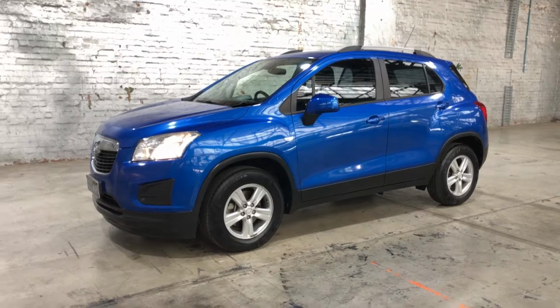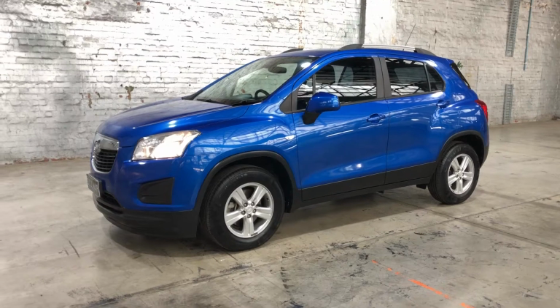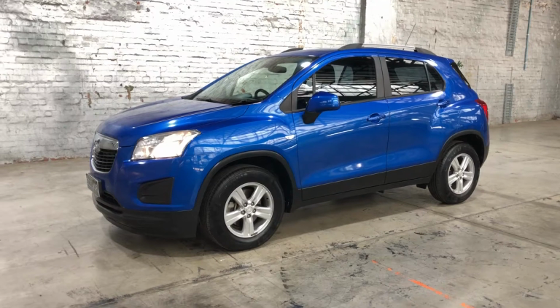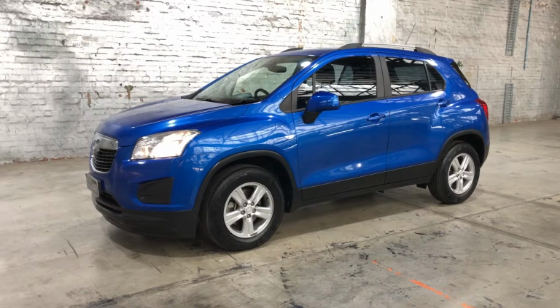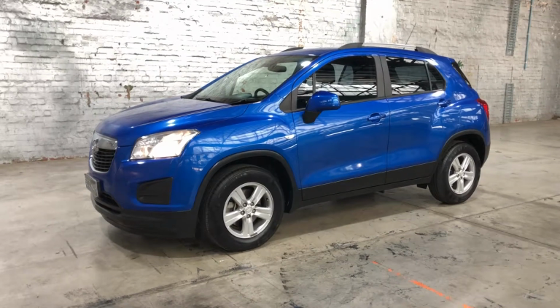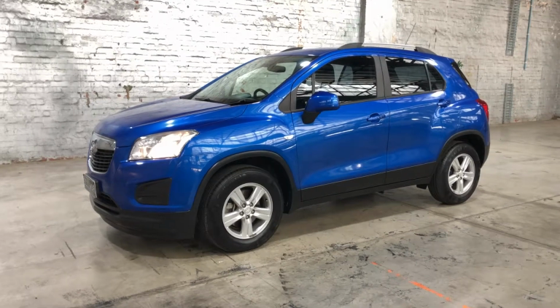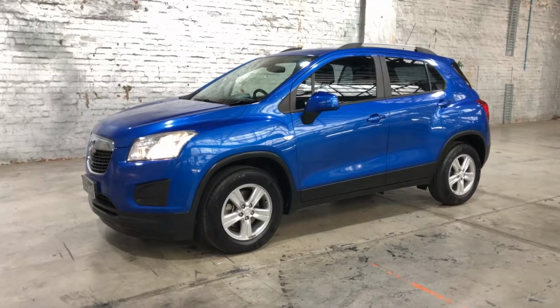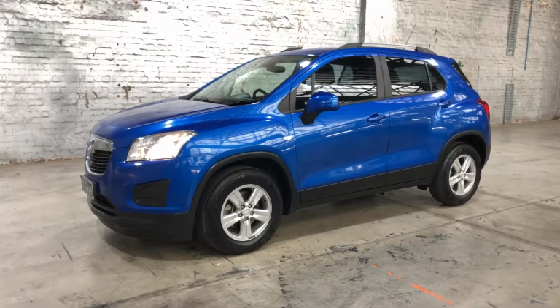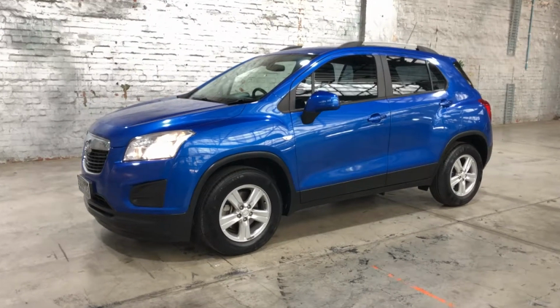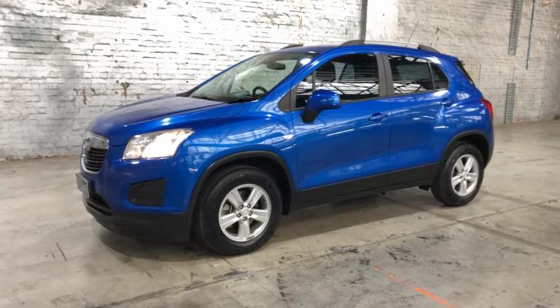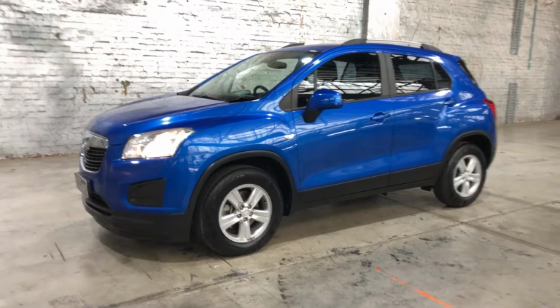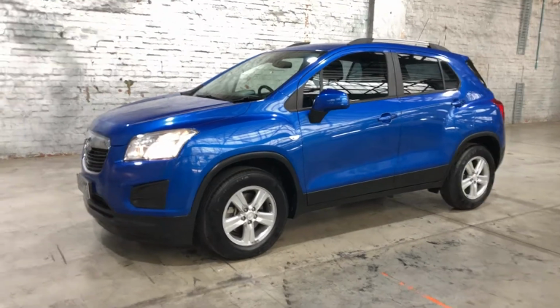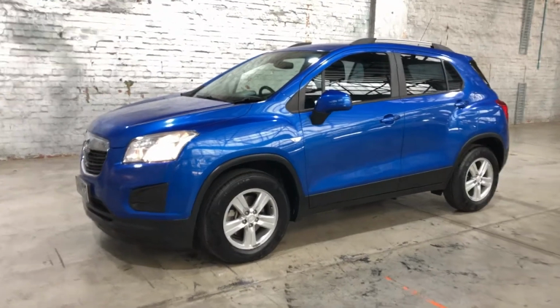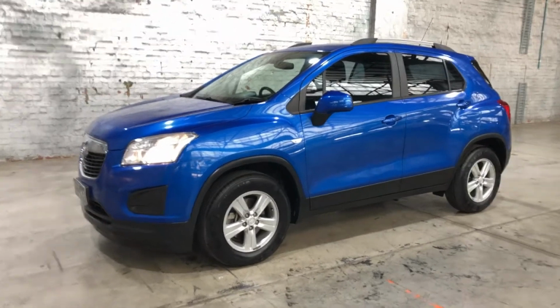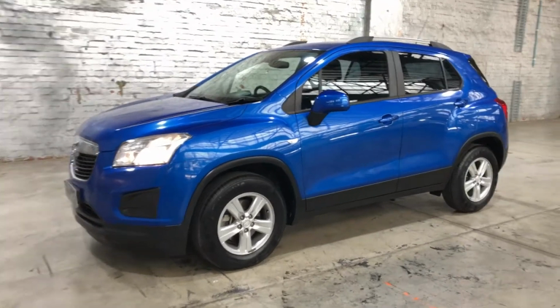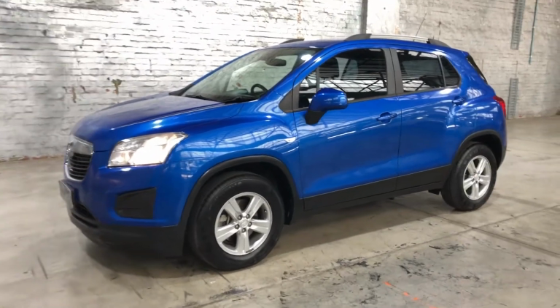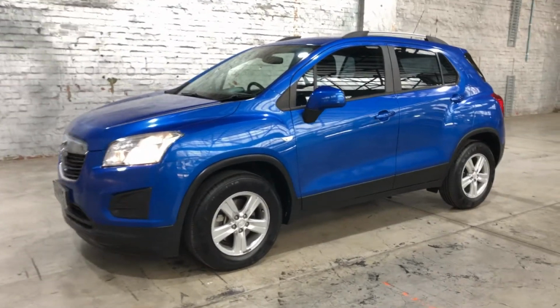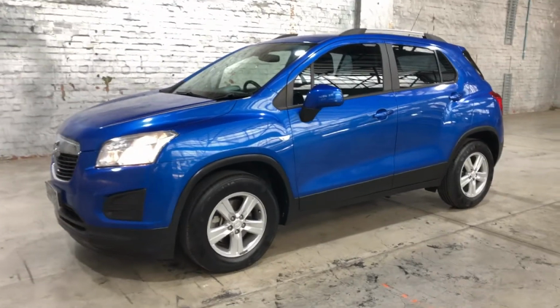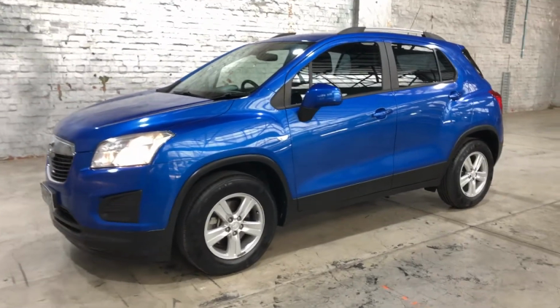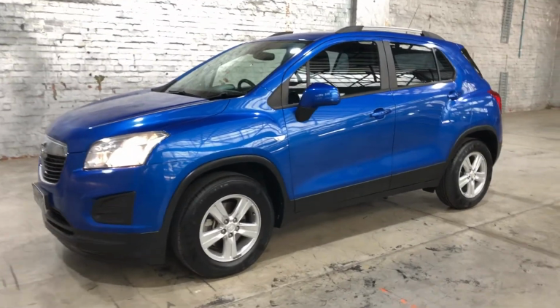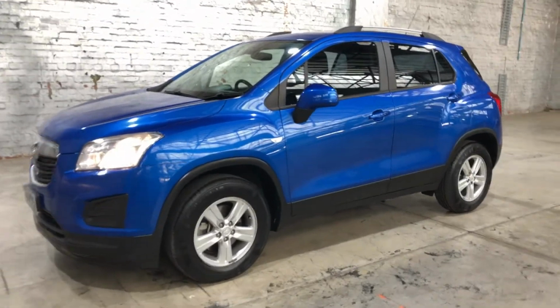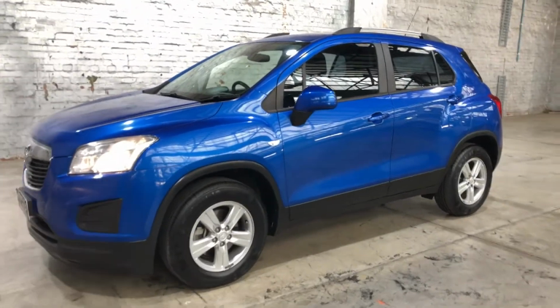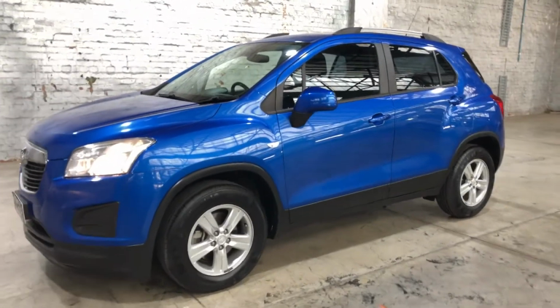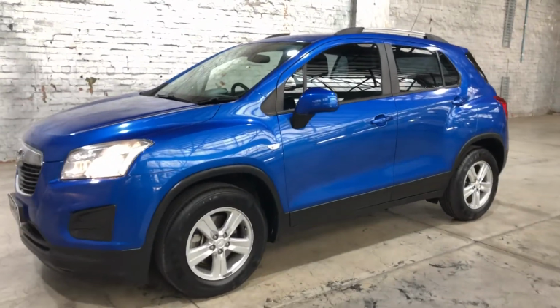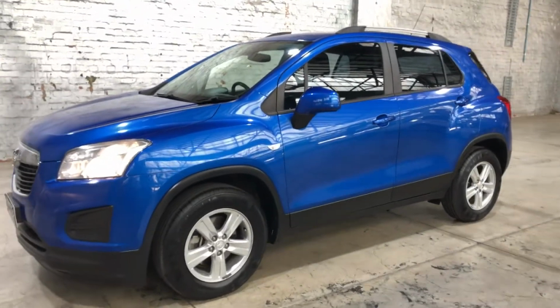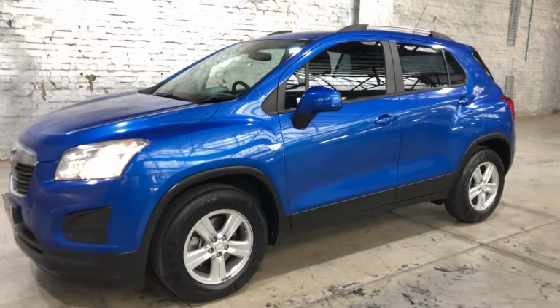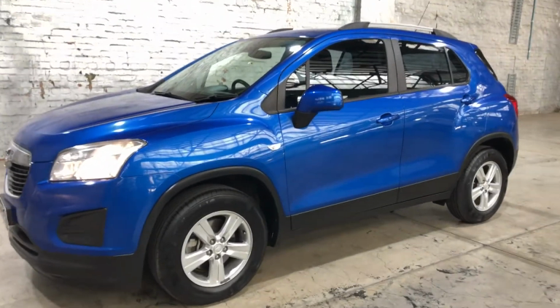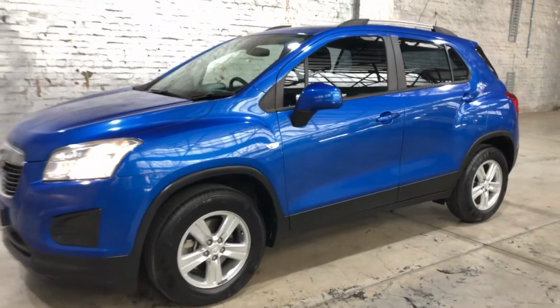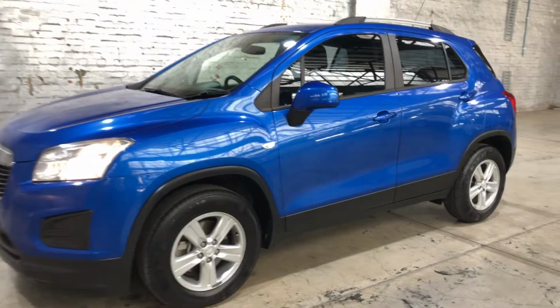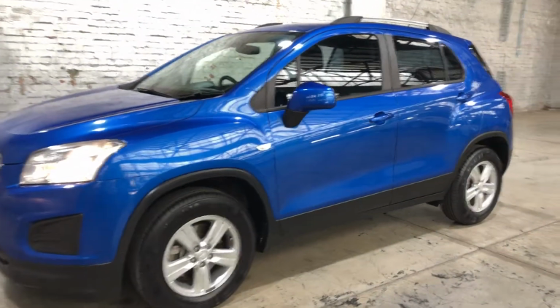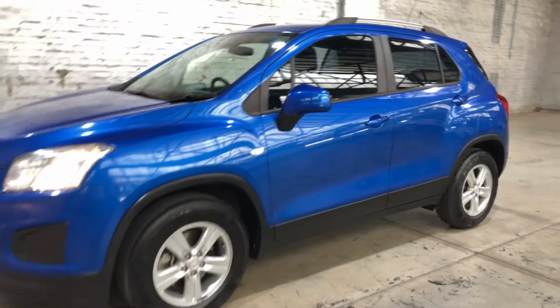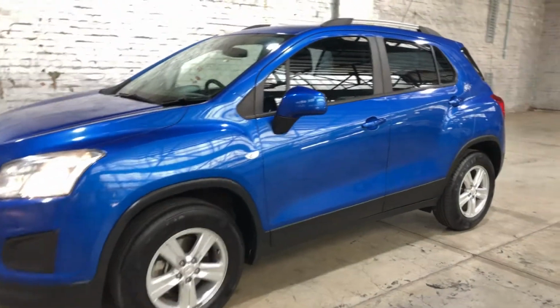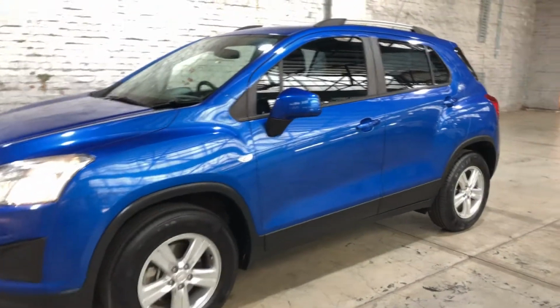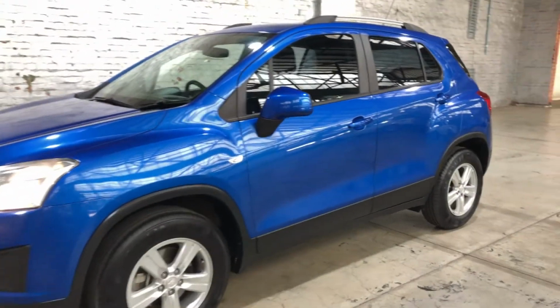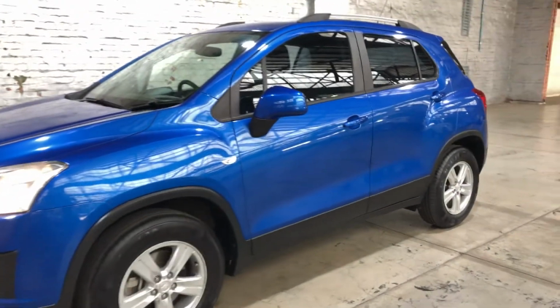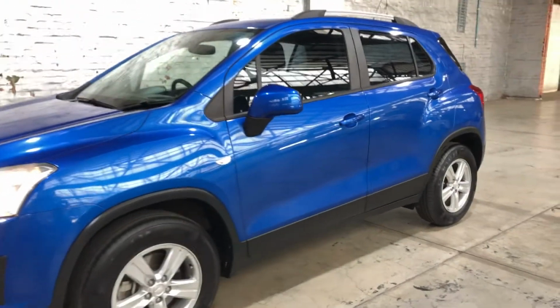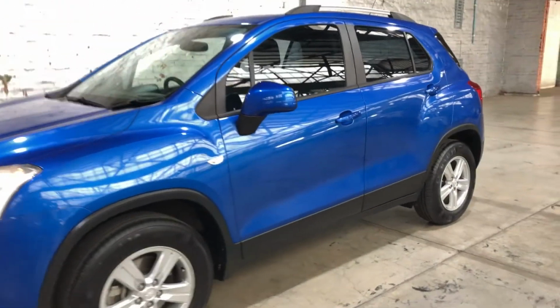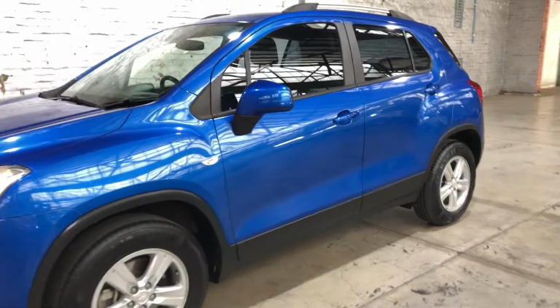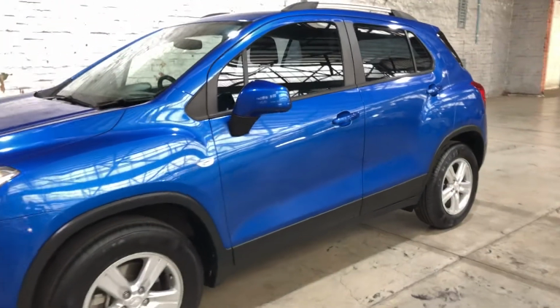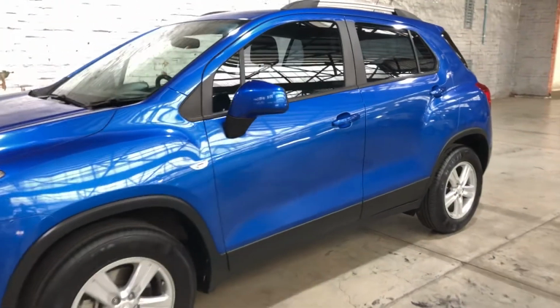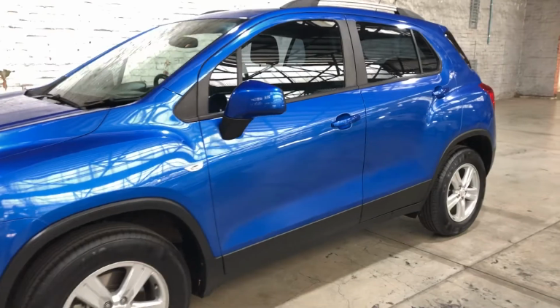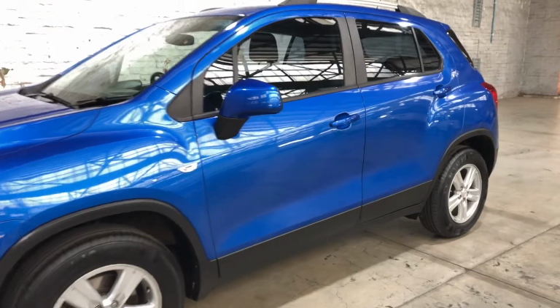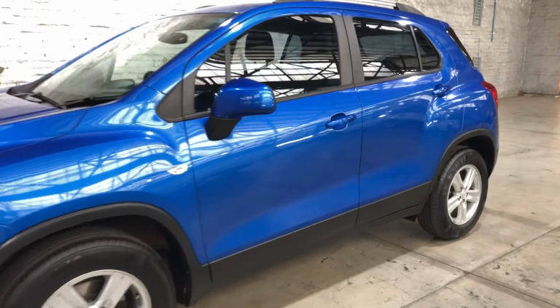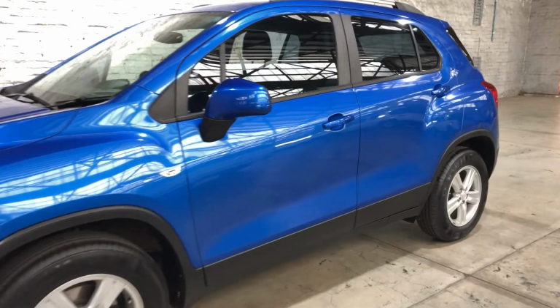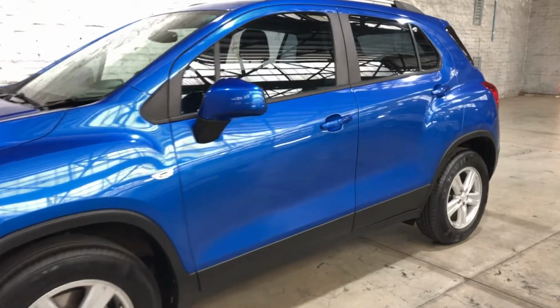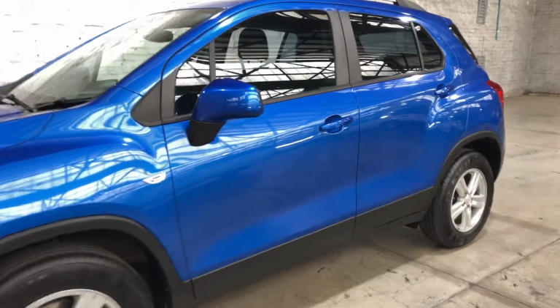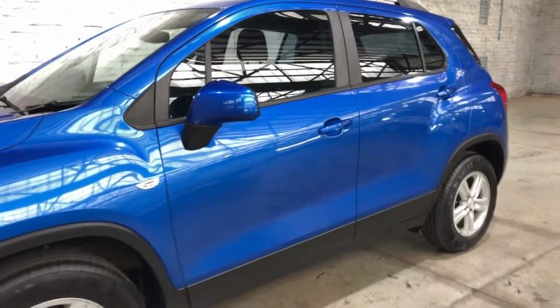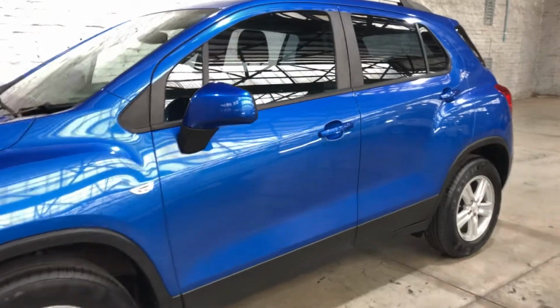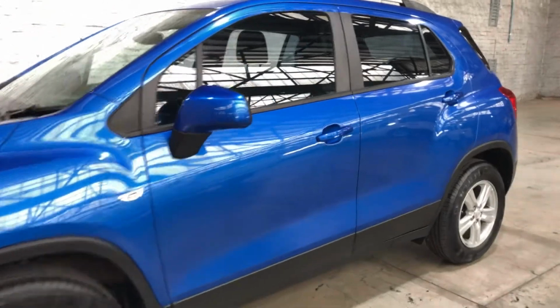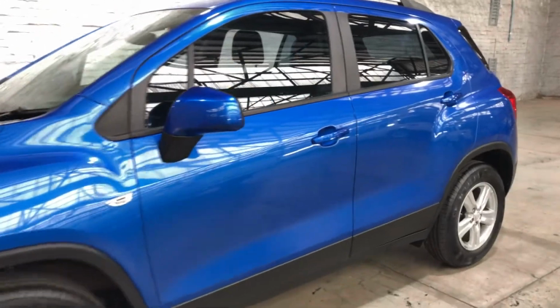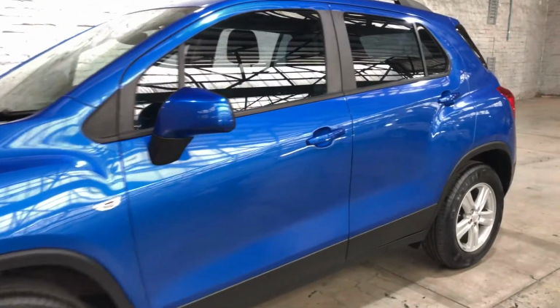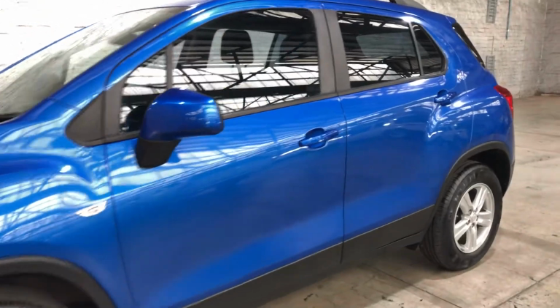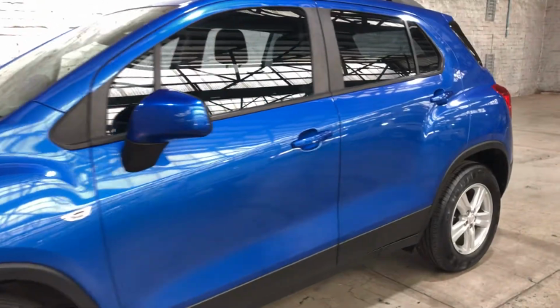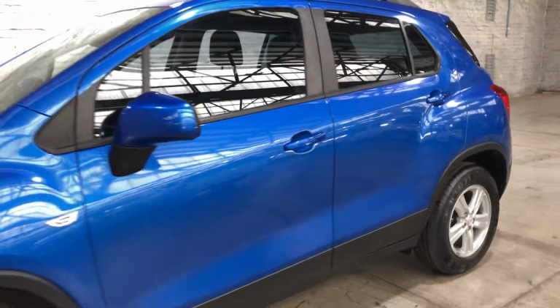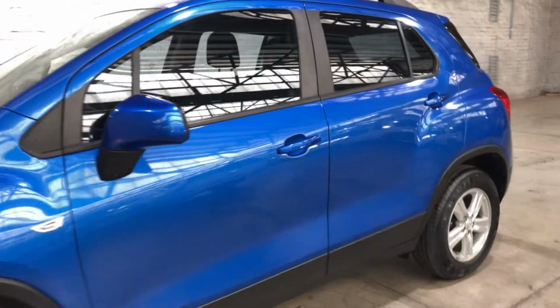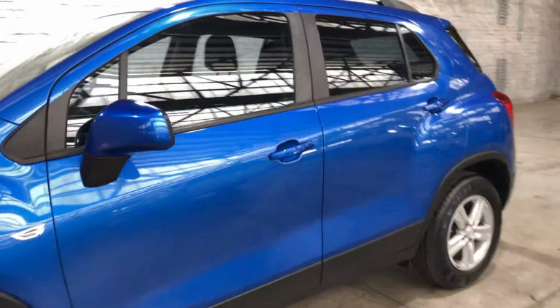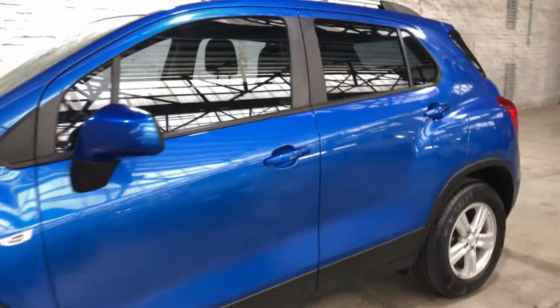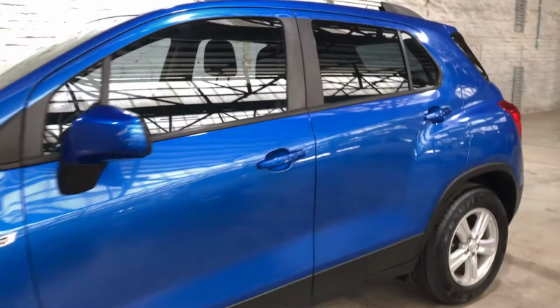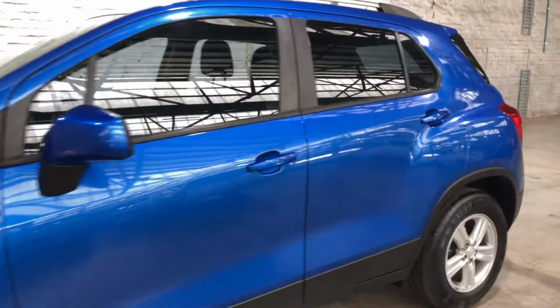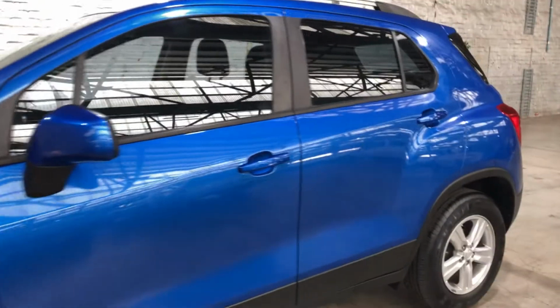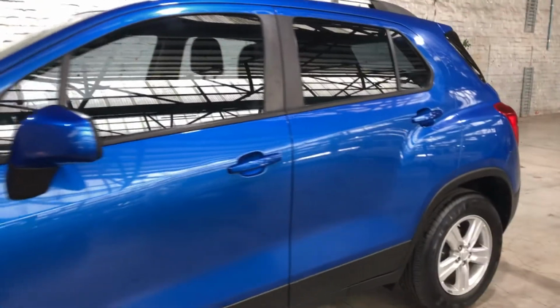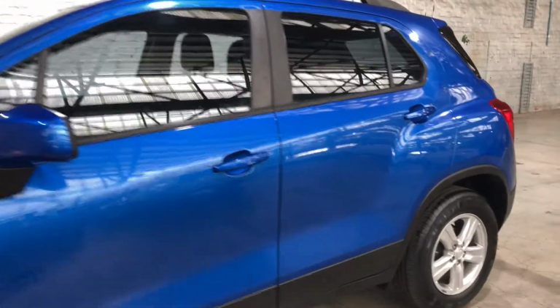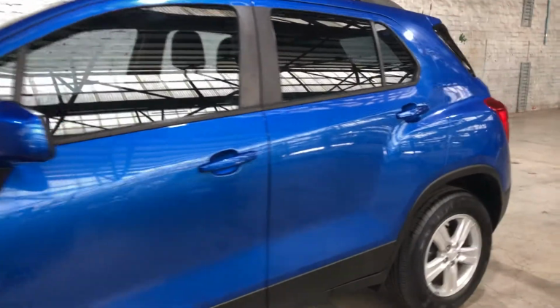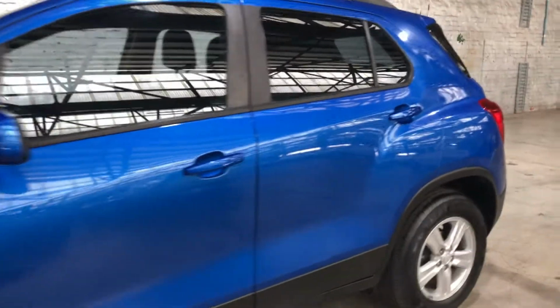Welcome to Zupercars Warehouse and thanks for your inquiry. Here we have our 2013 Holden Trax LS.